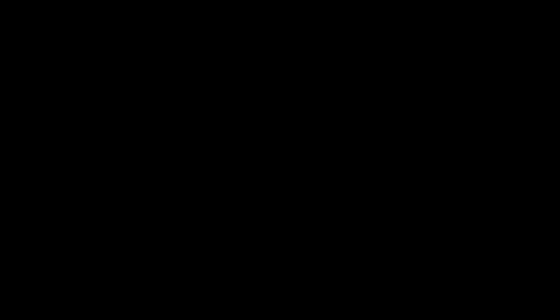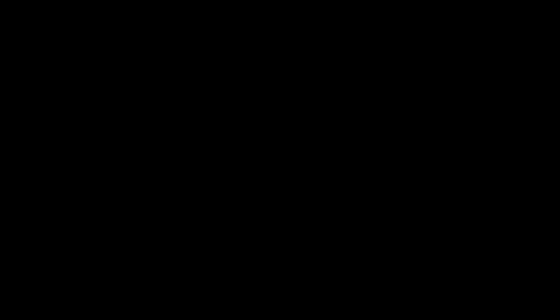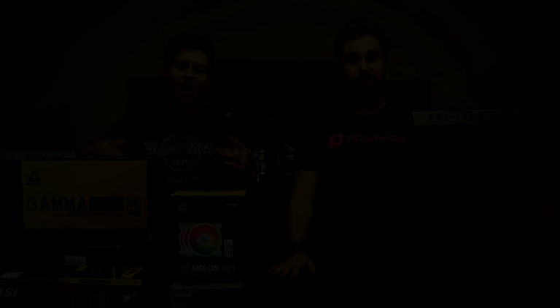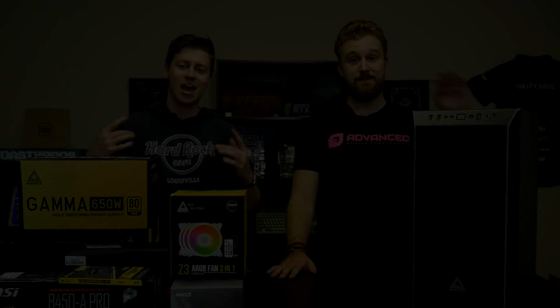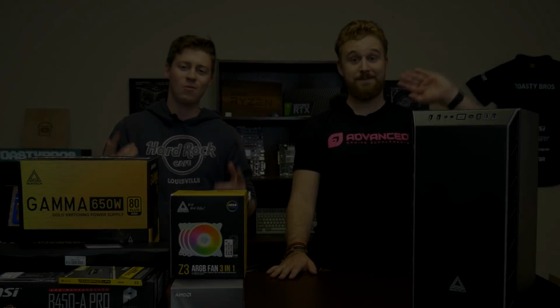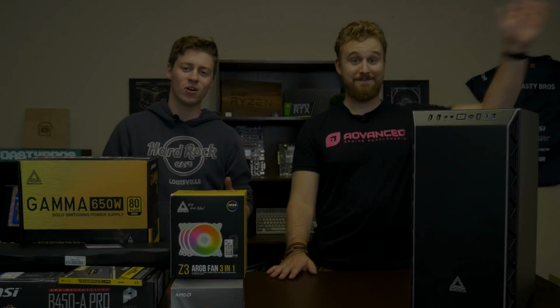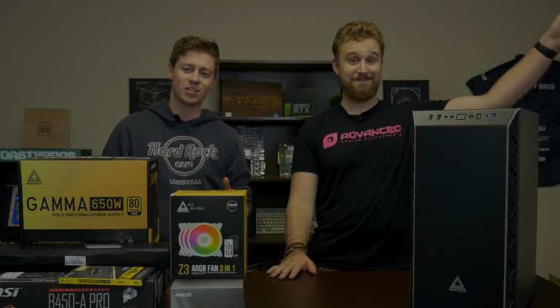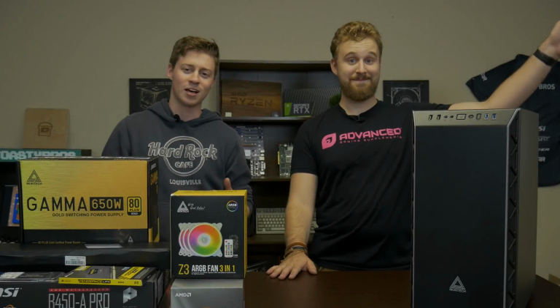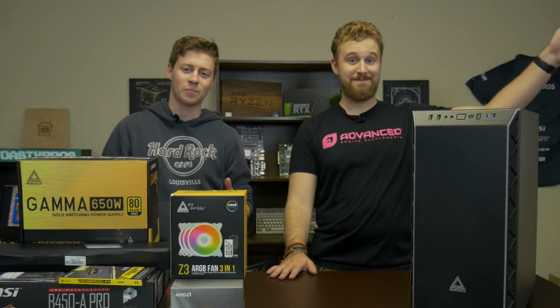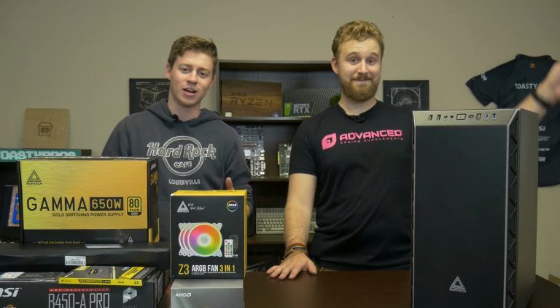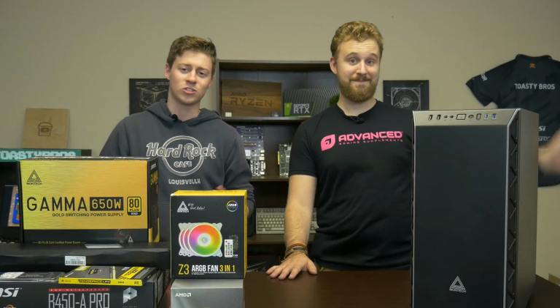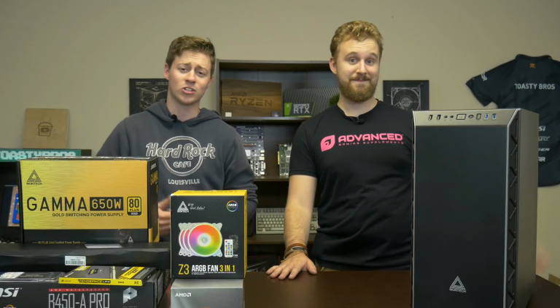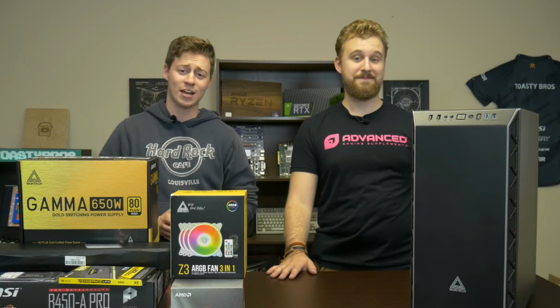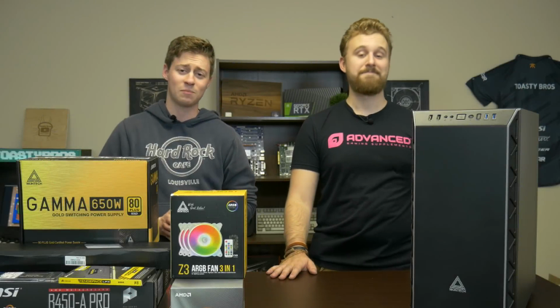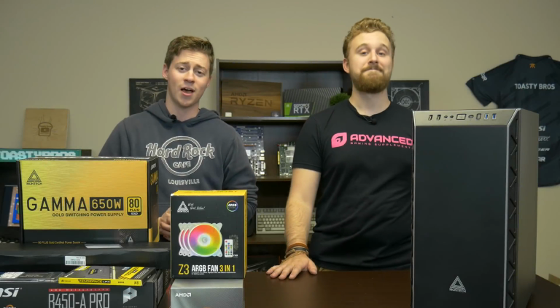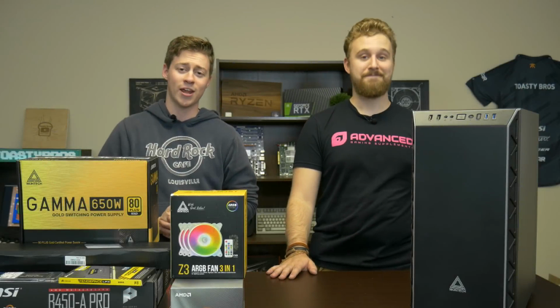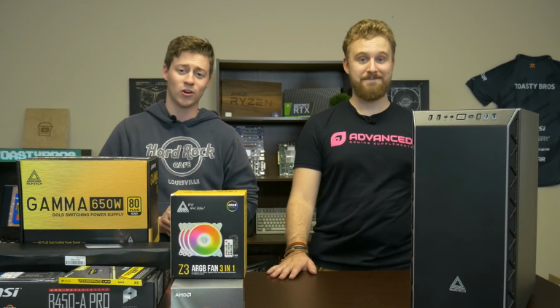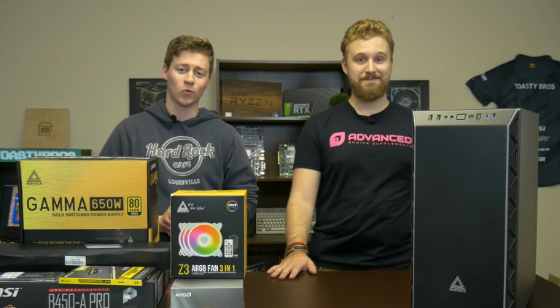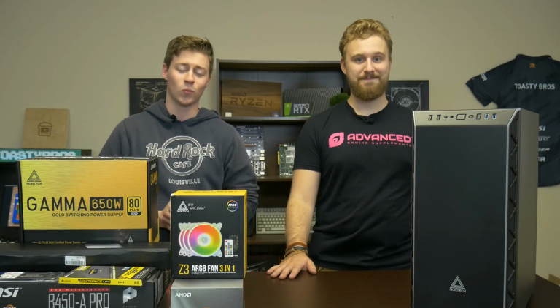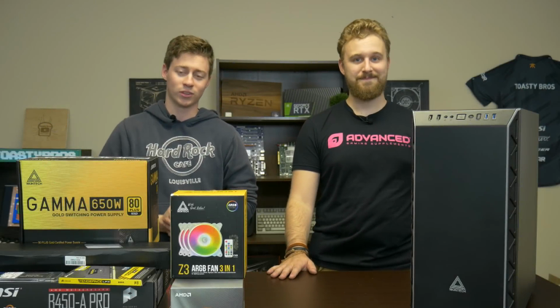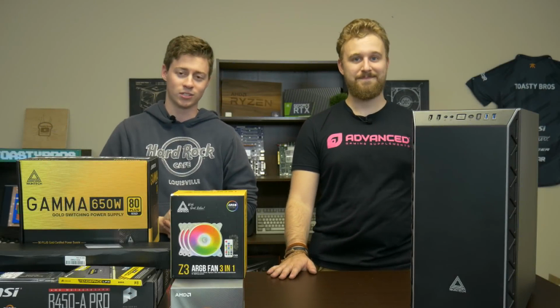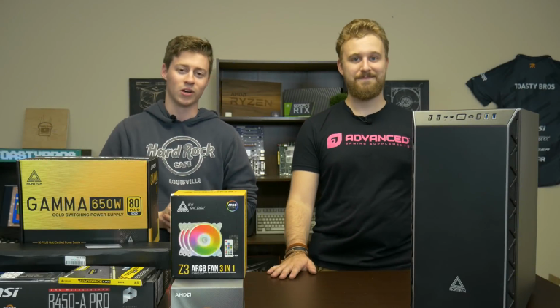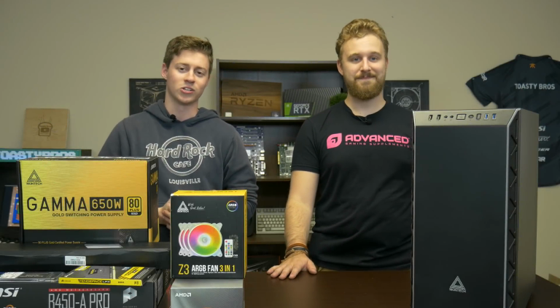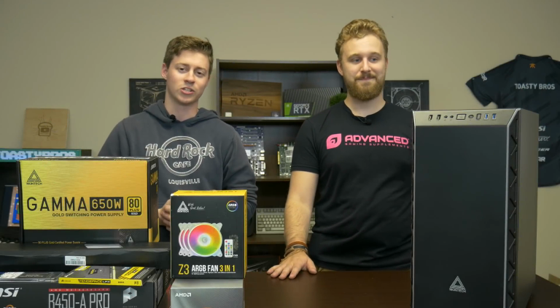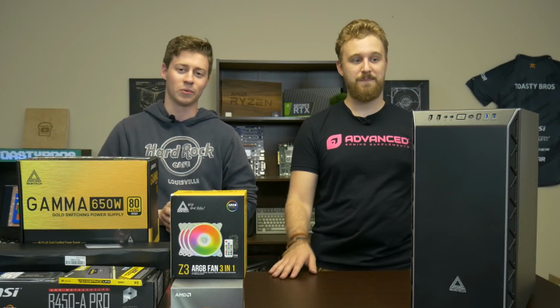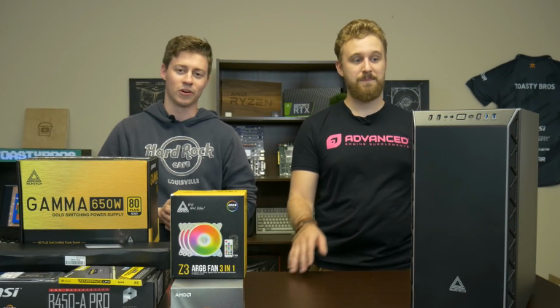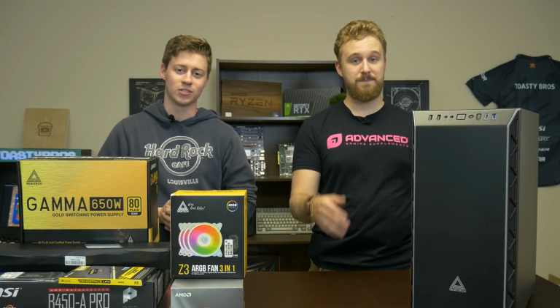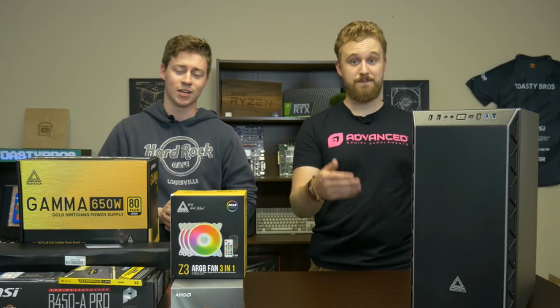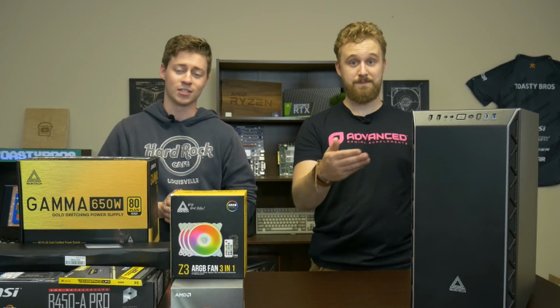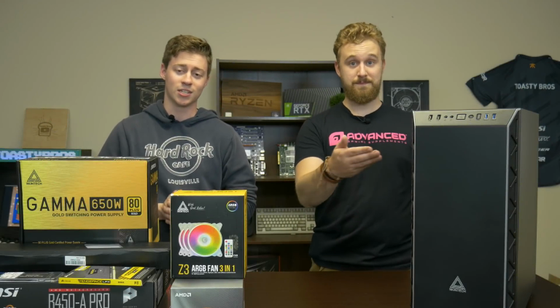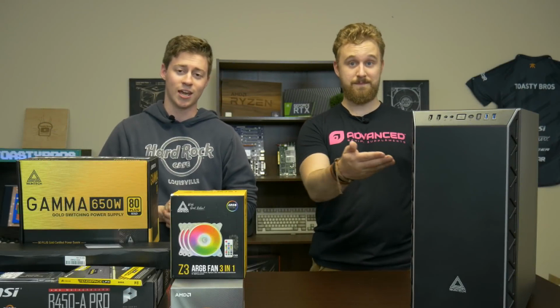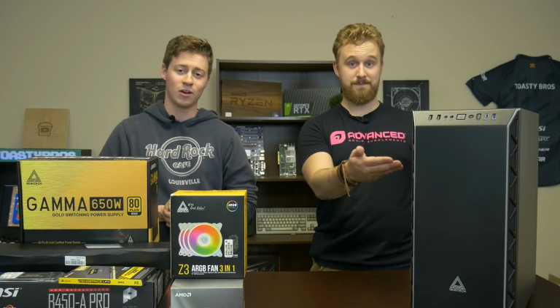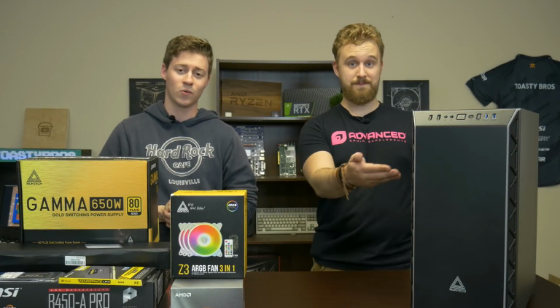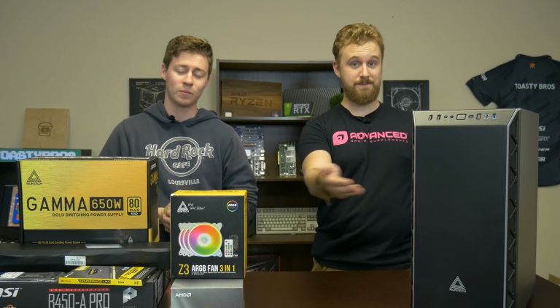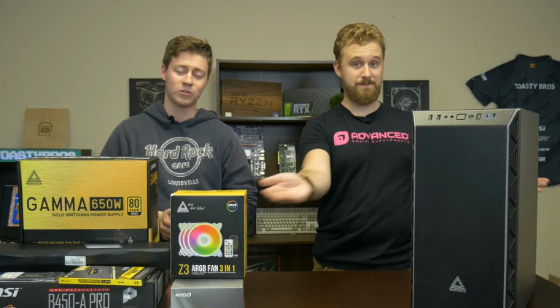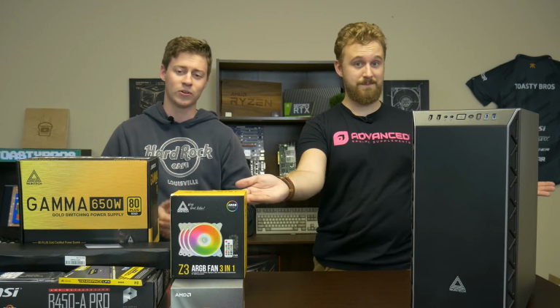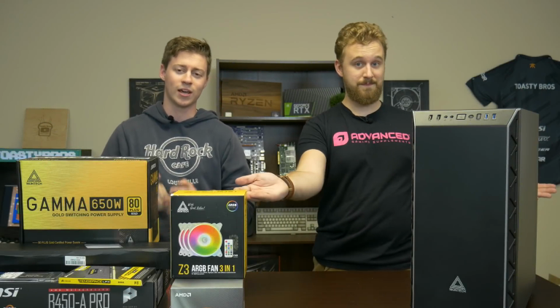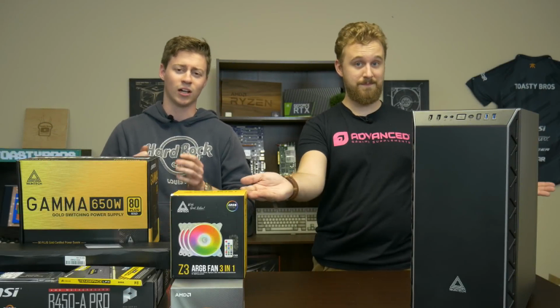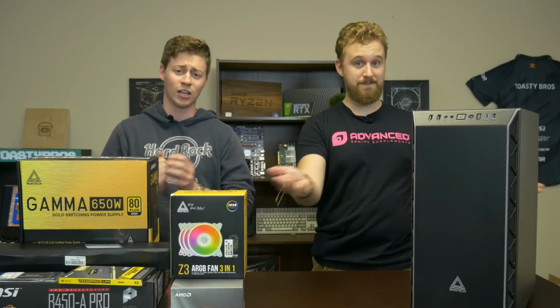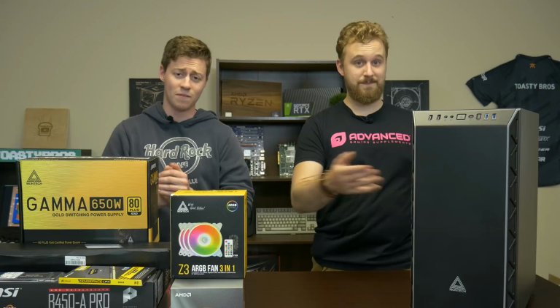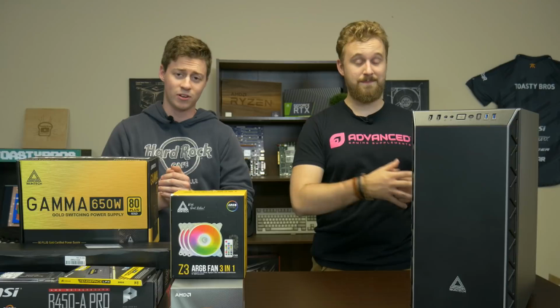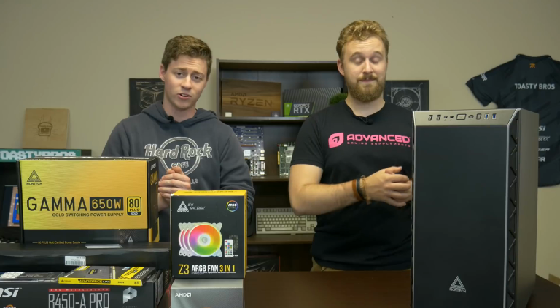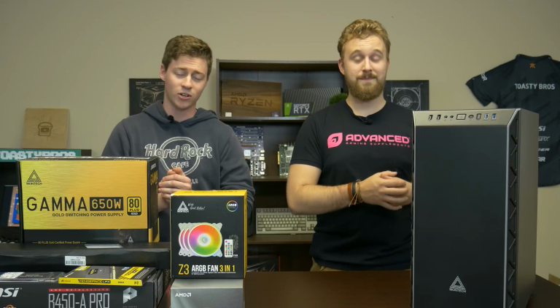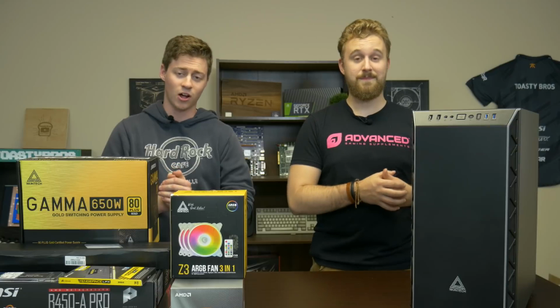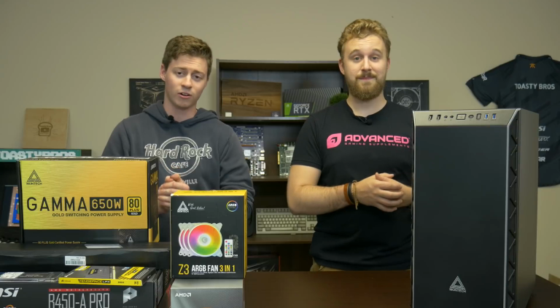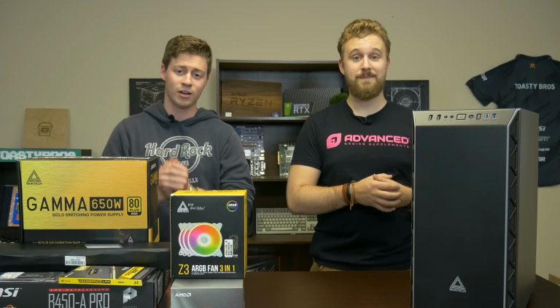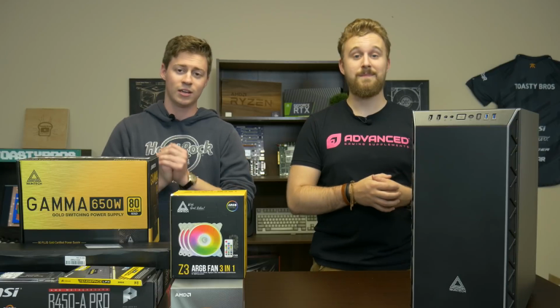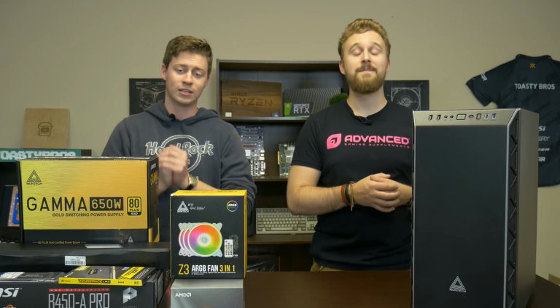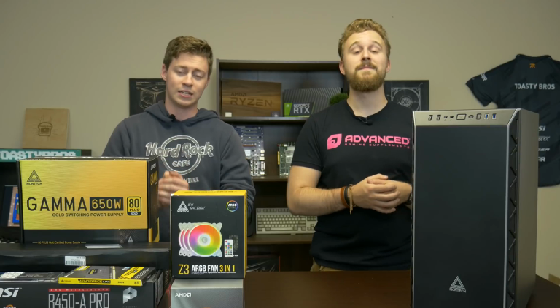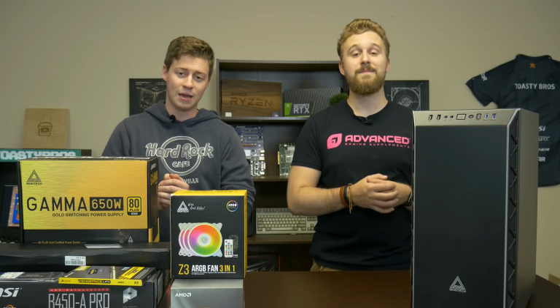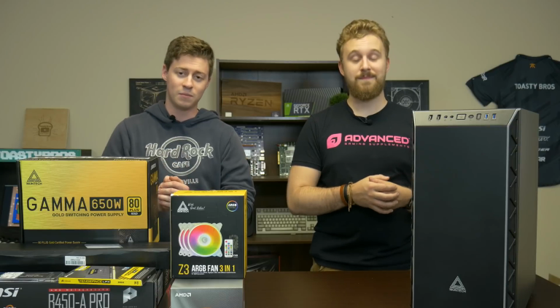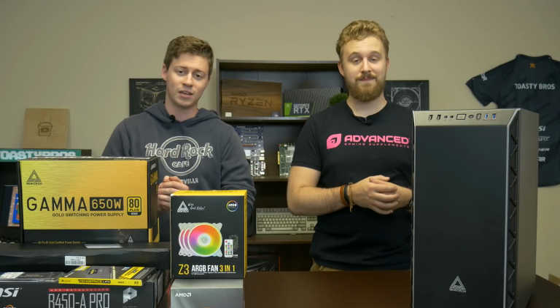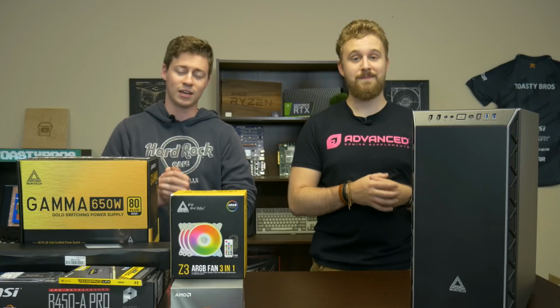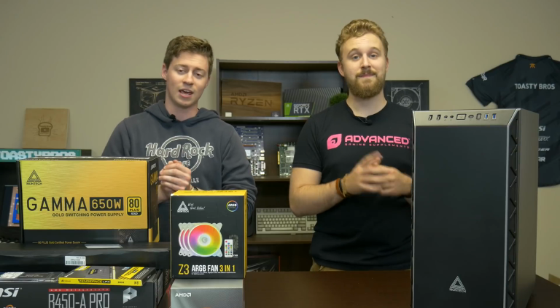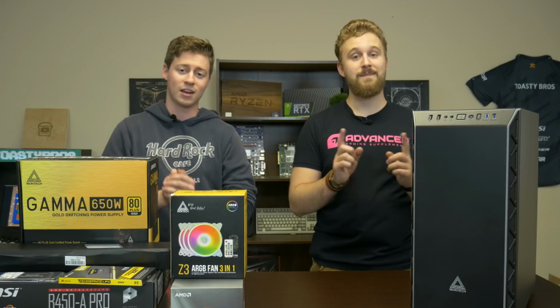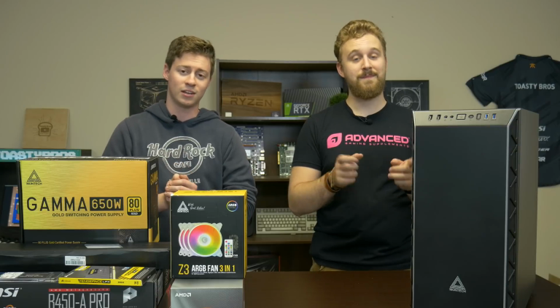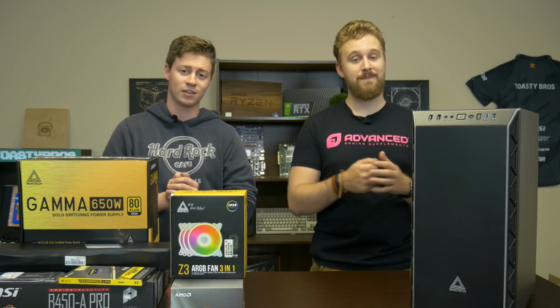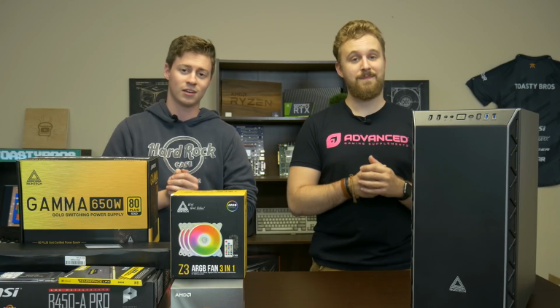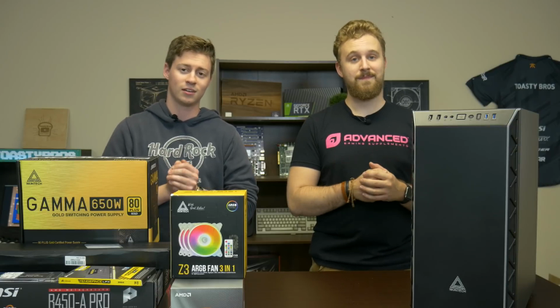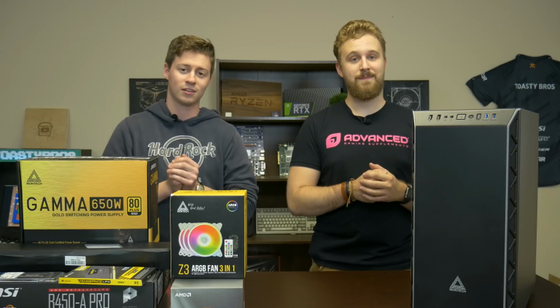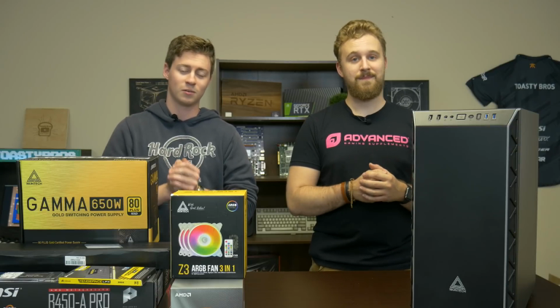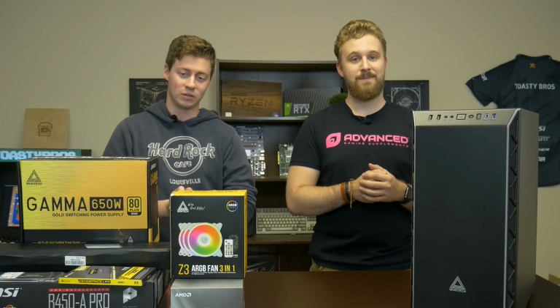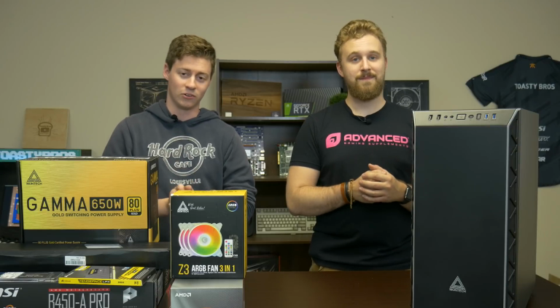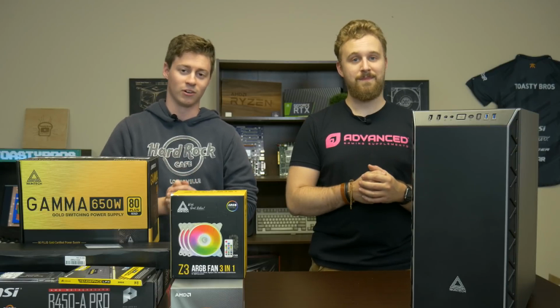Hey, what is up guys, Jack and Matt here with the Toasty Rose, and today we're going to be doing an $1100 gaming and editing computer.